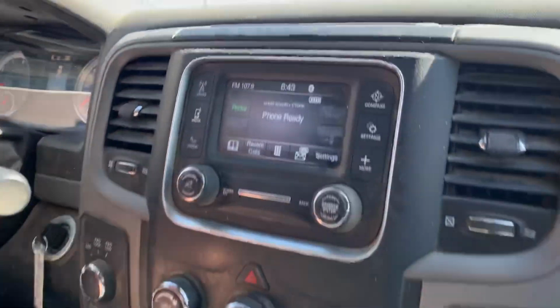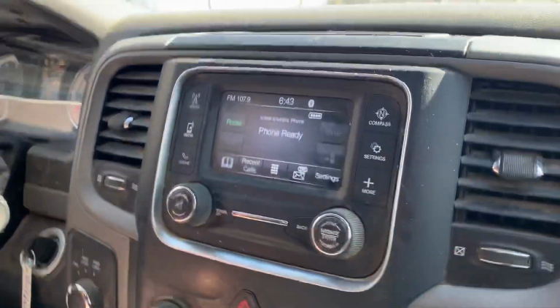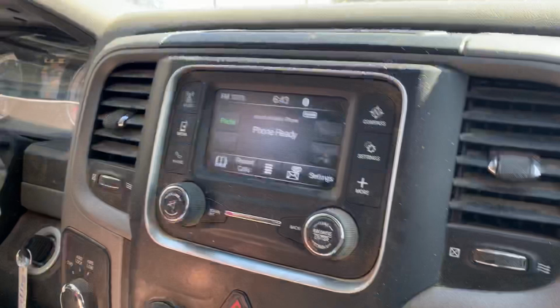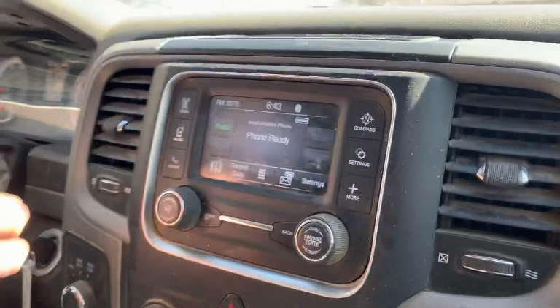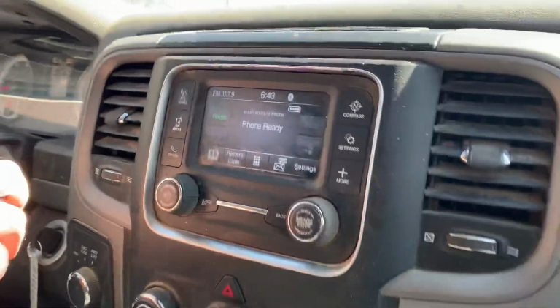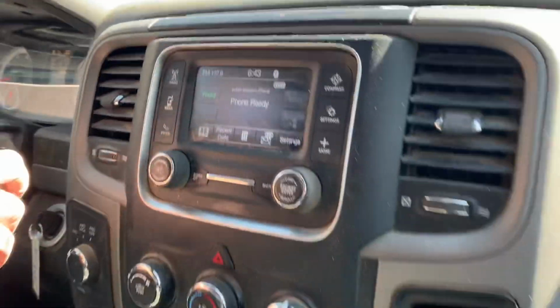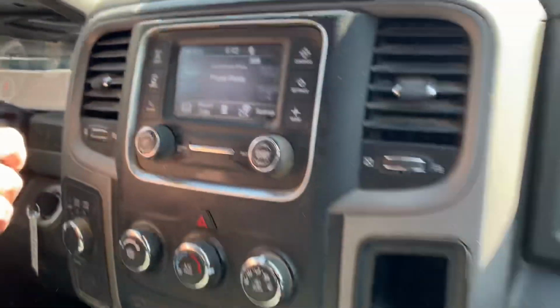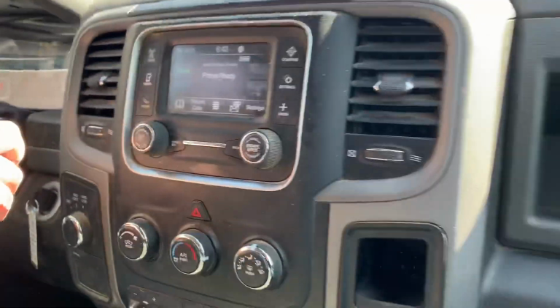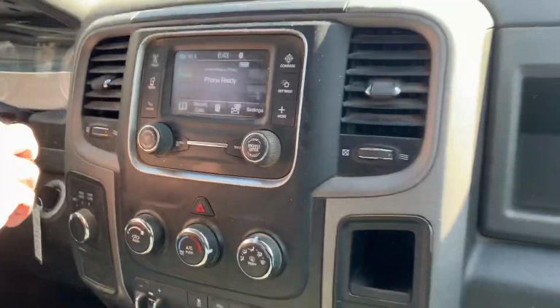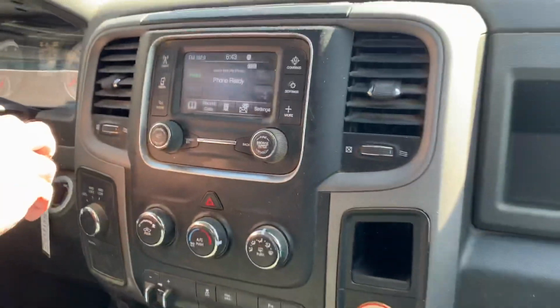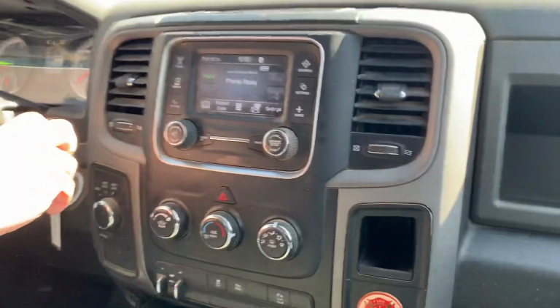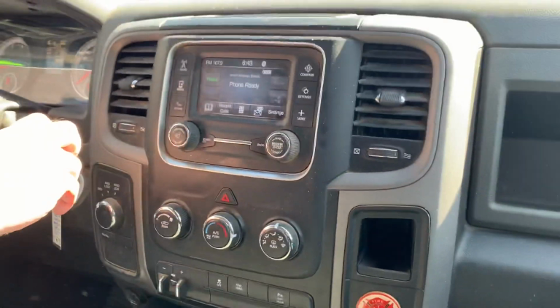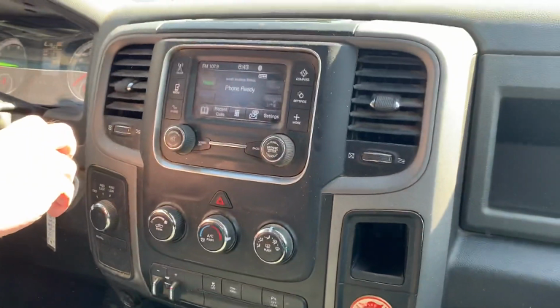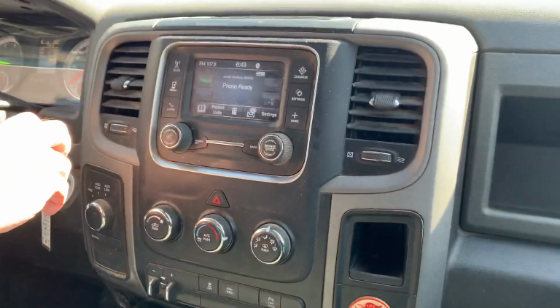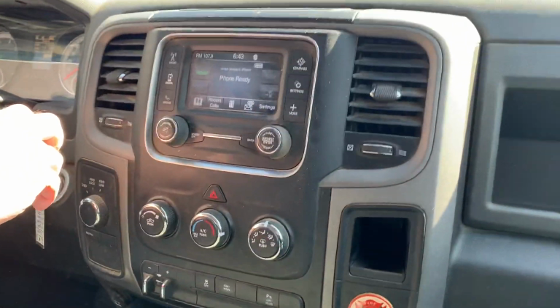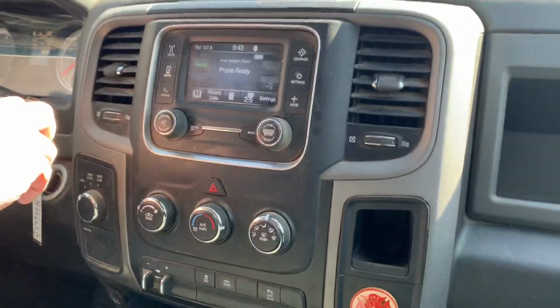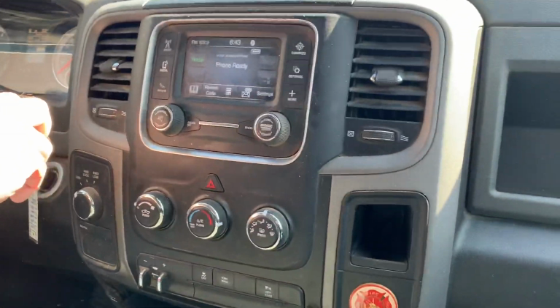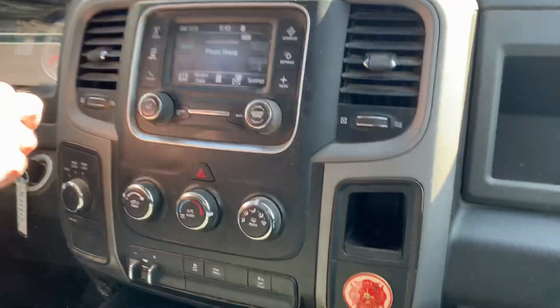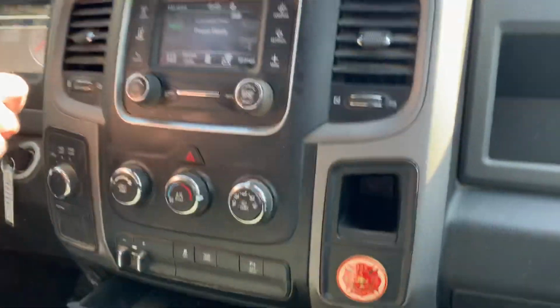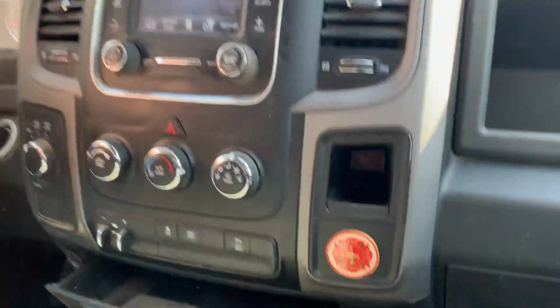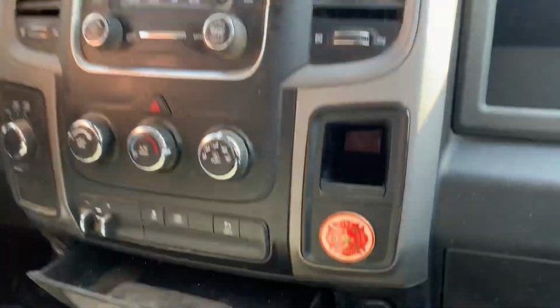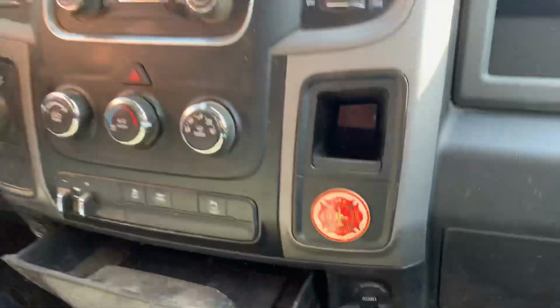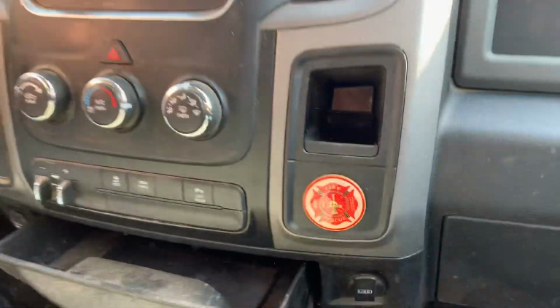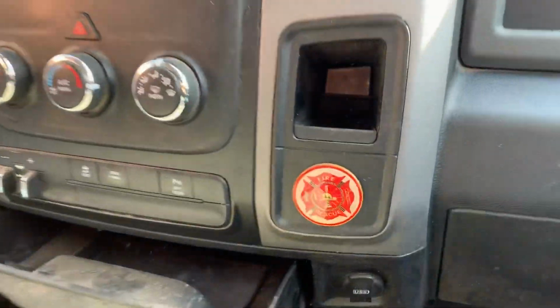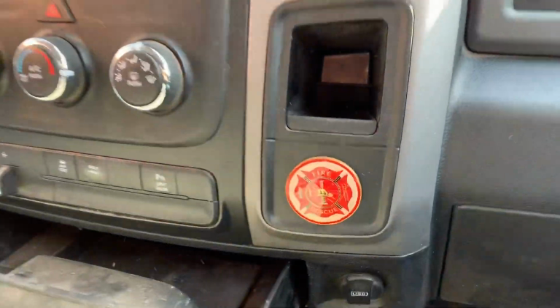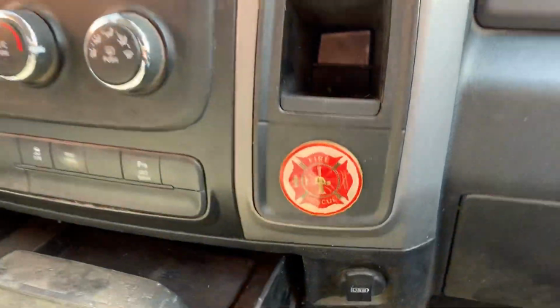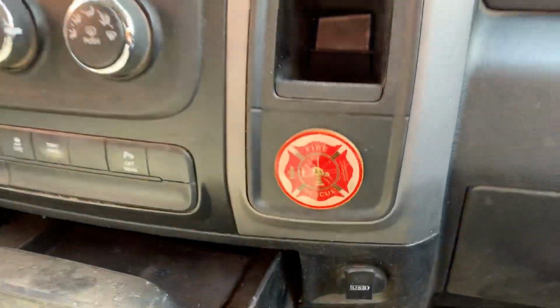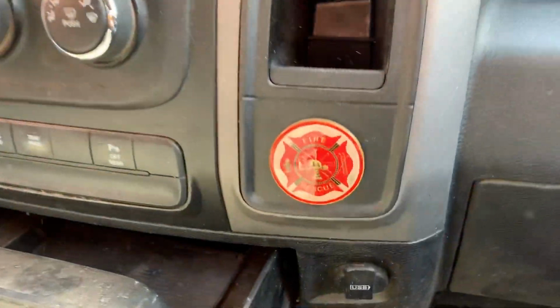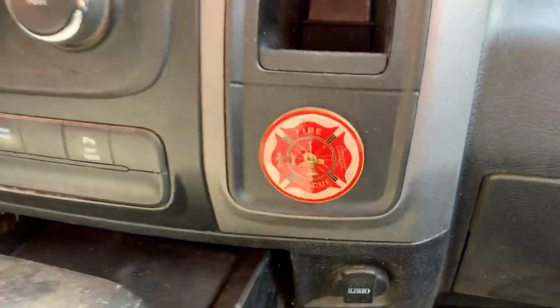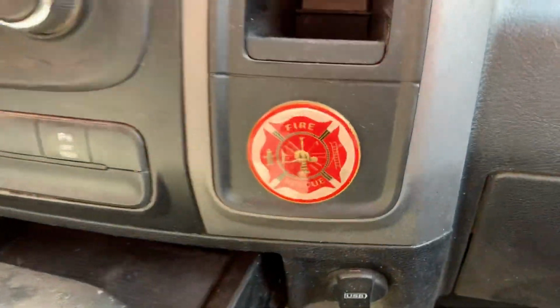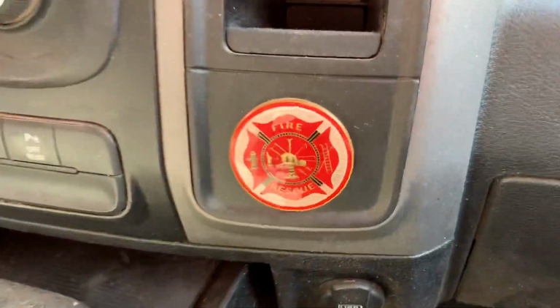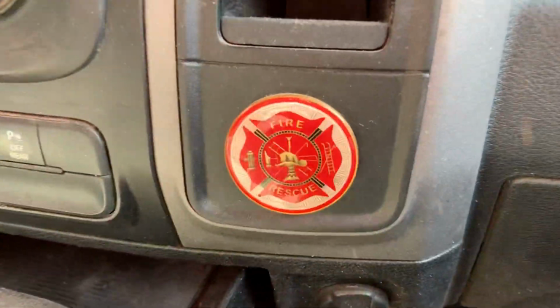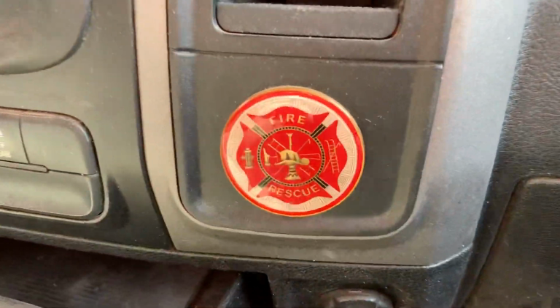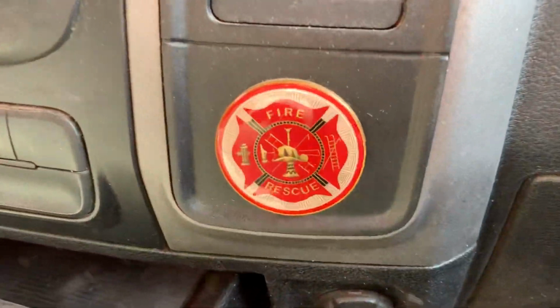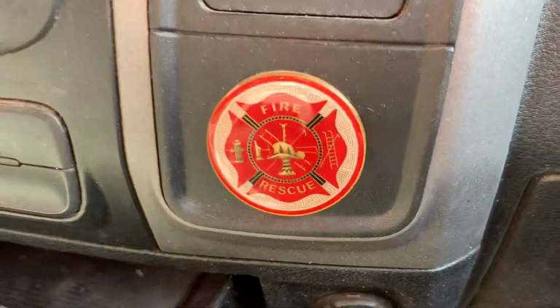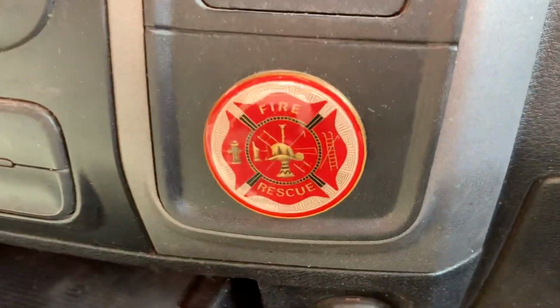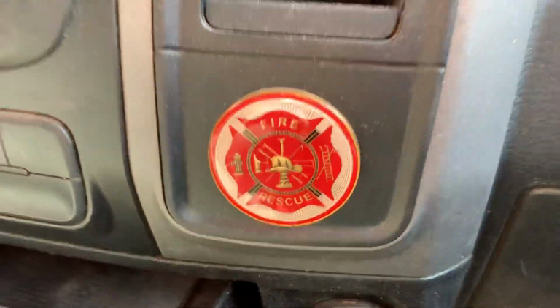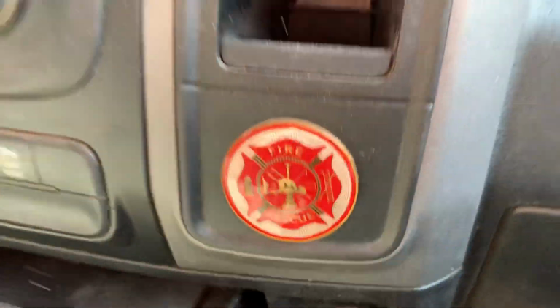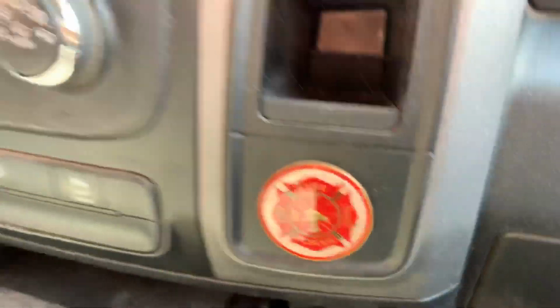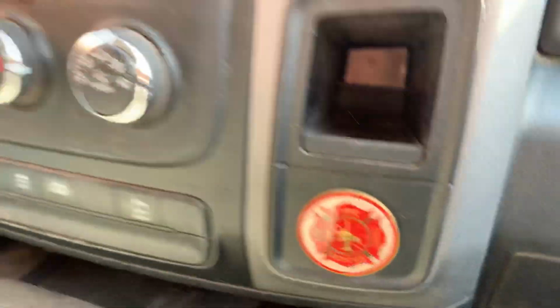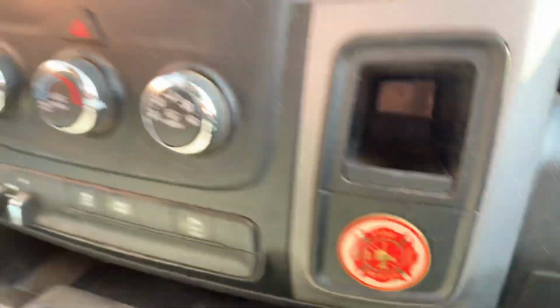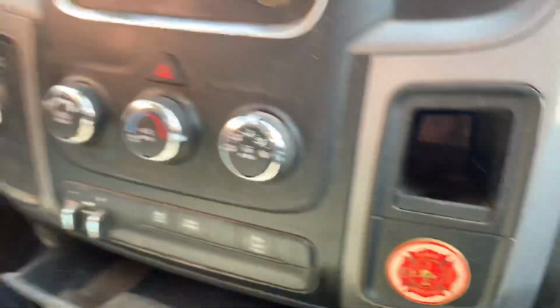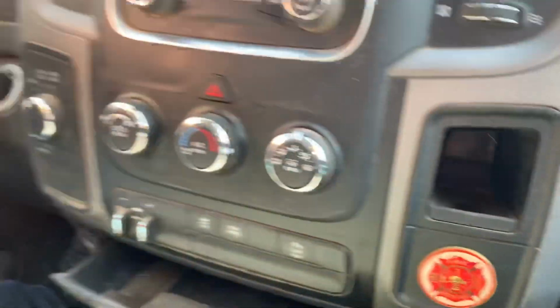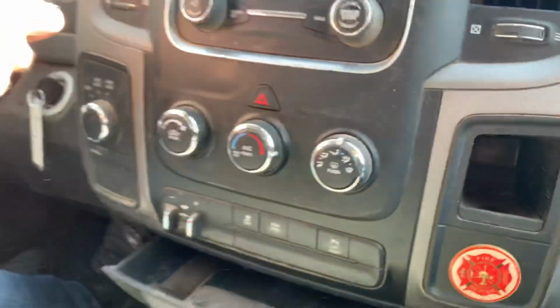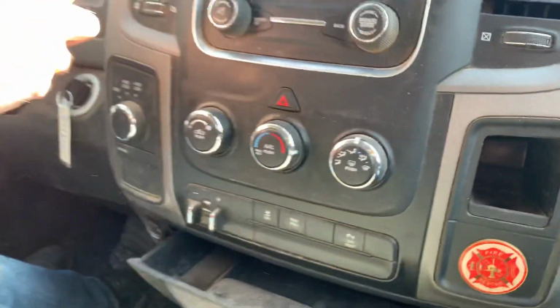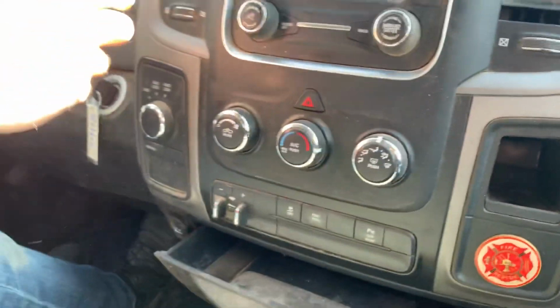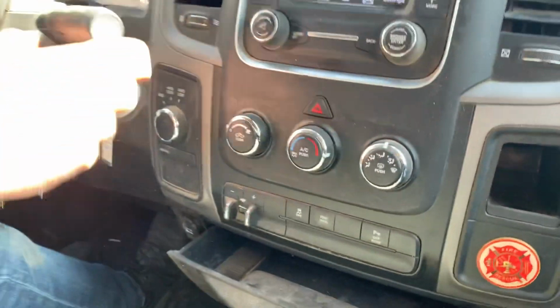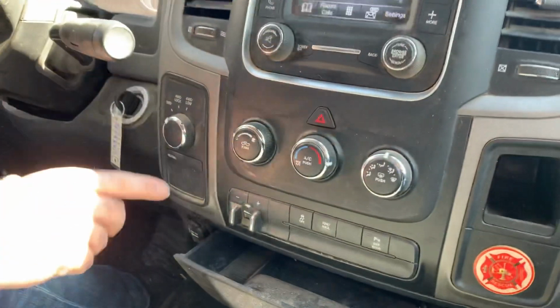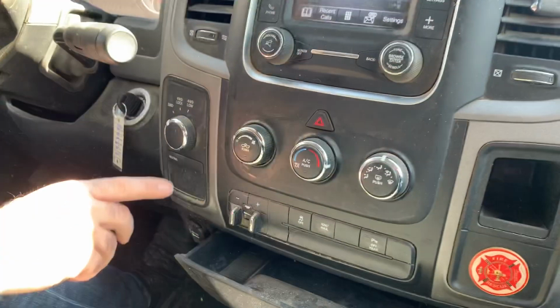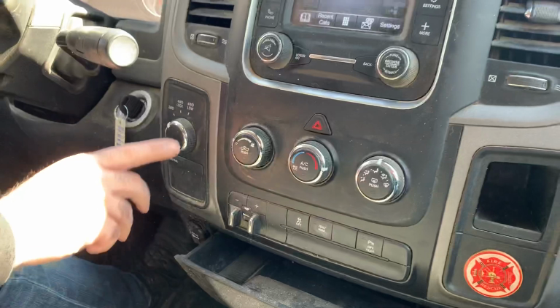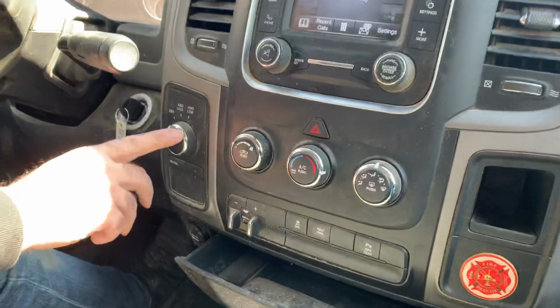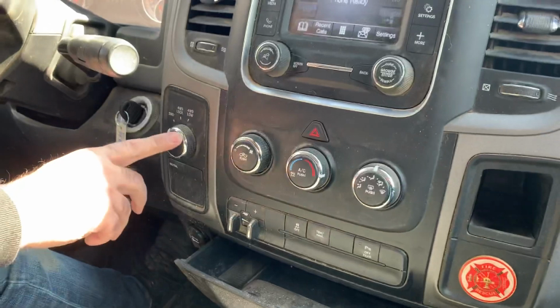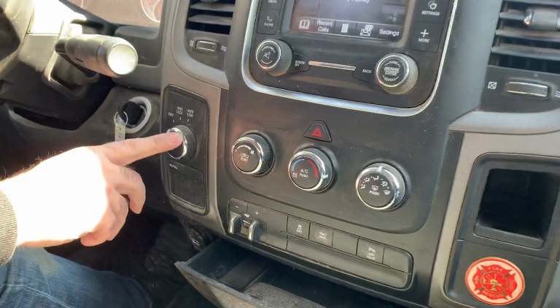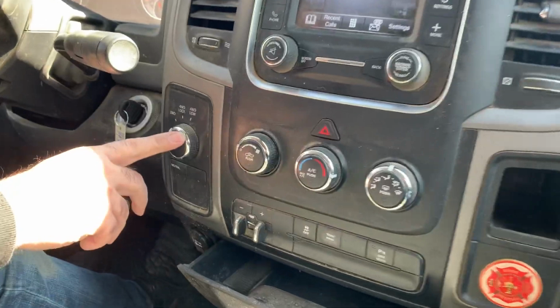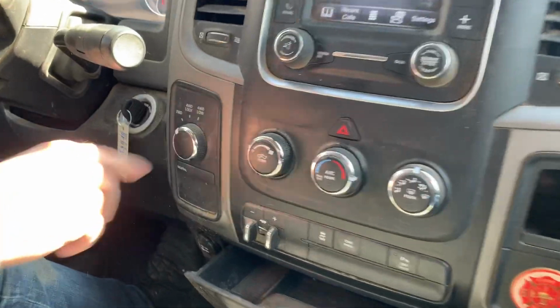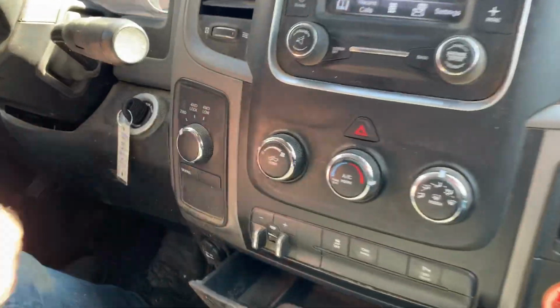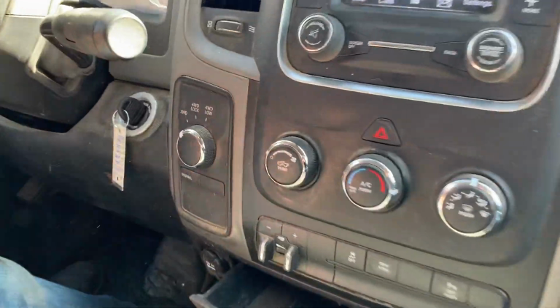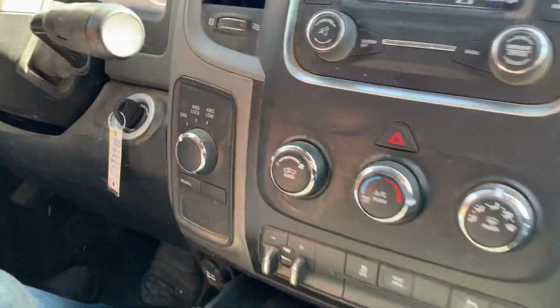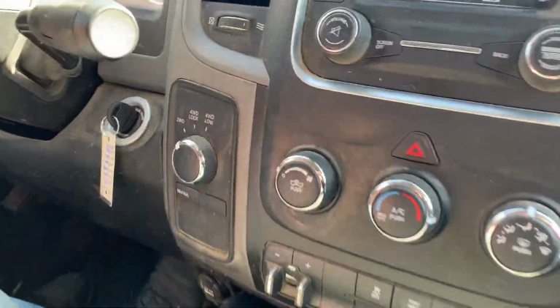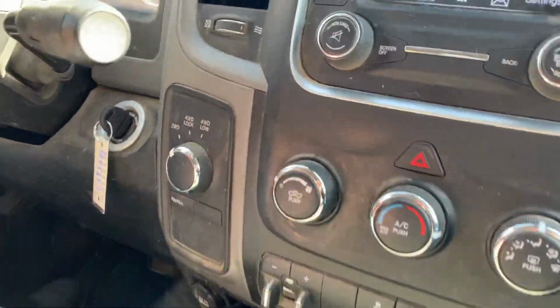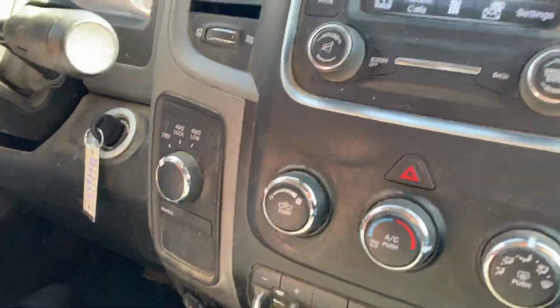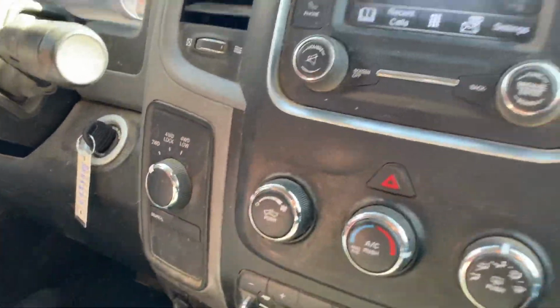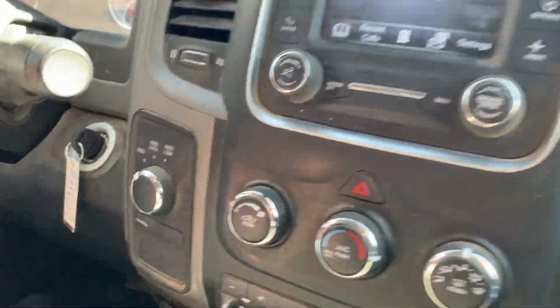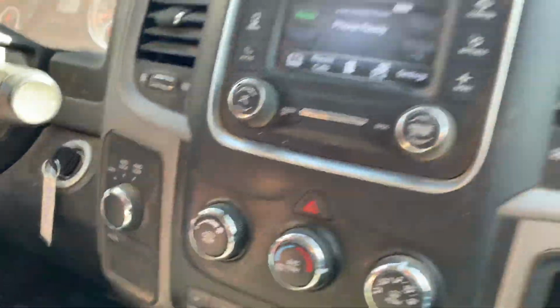Now let's take you on a short test drive and show you how this vehicle drives. It does have the shift-on-the-fly four wheel drive.